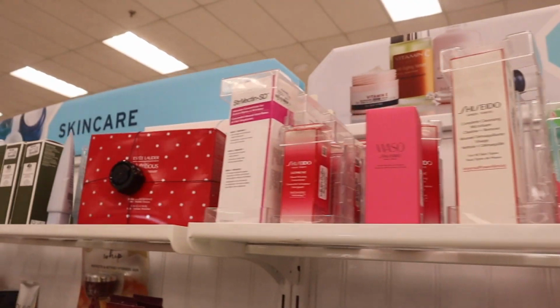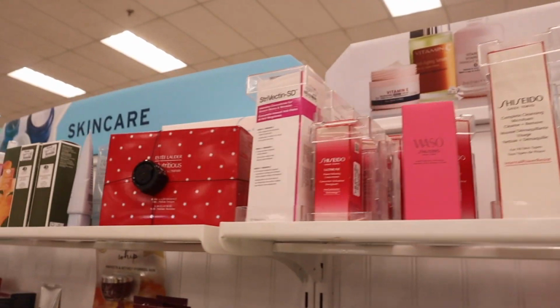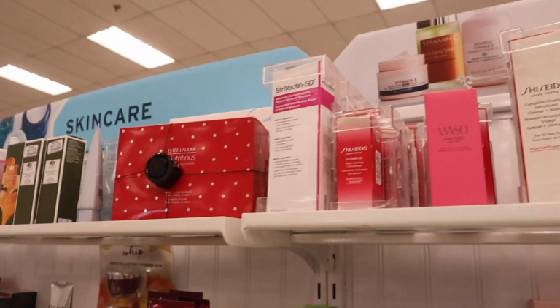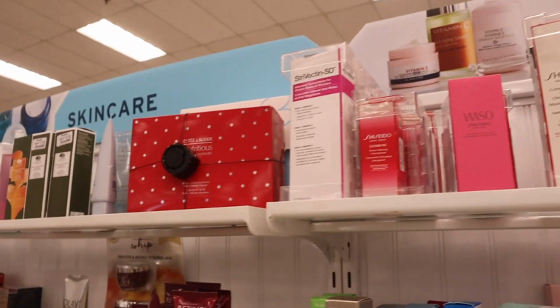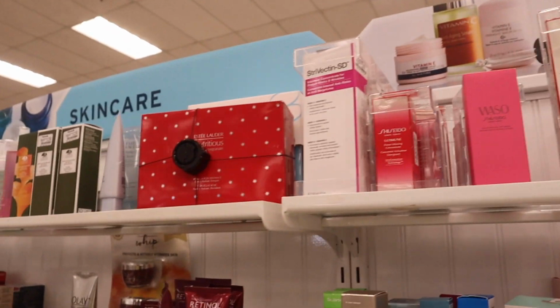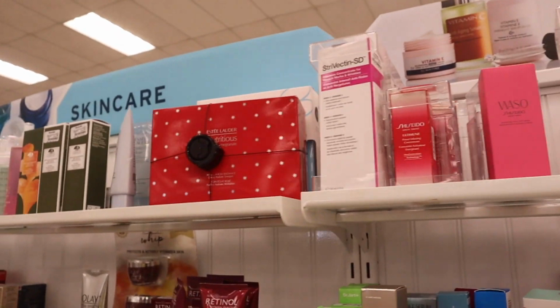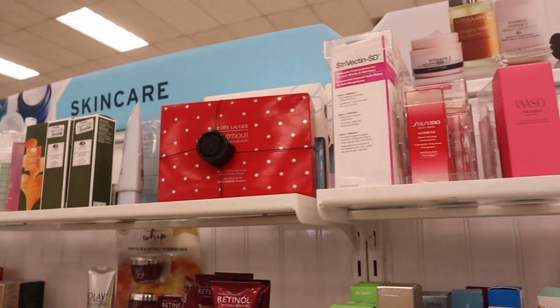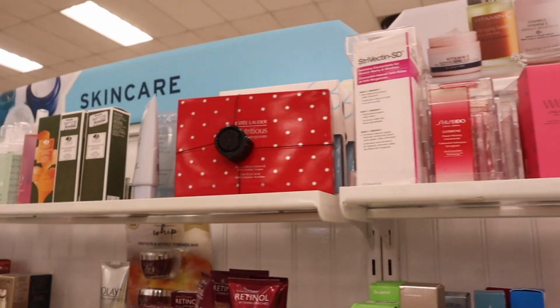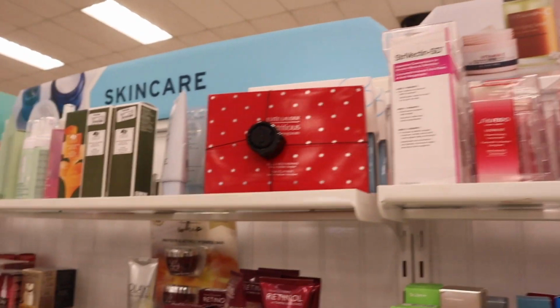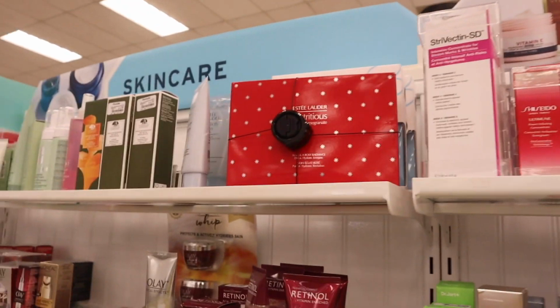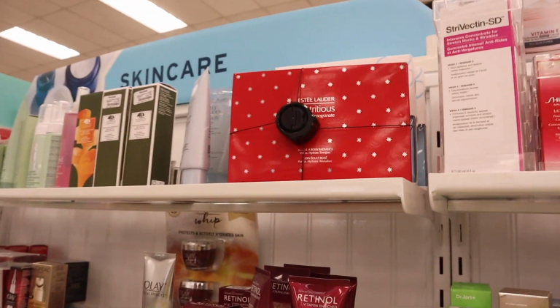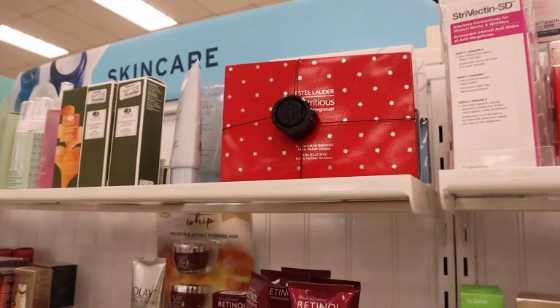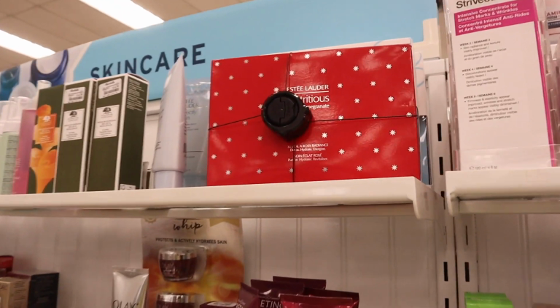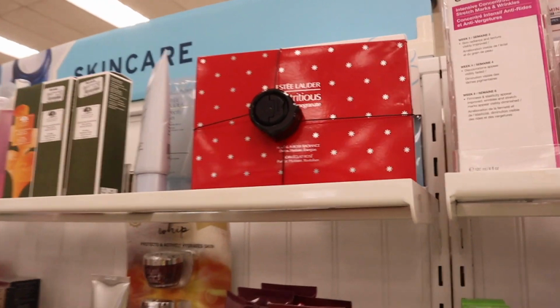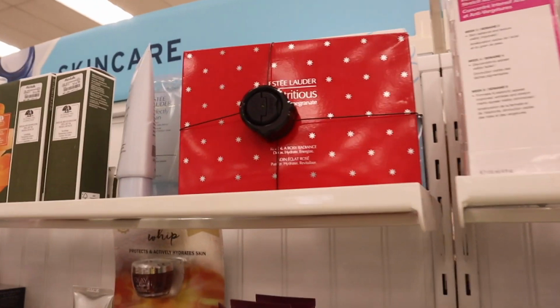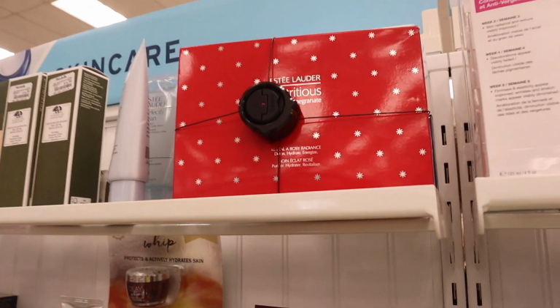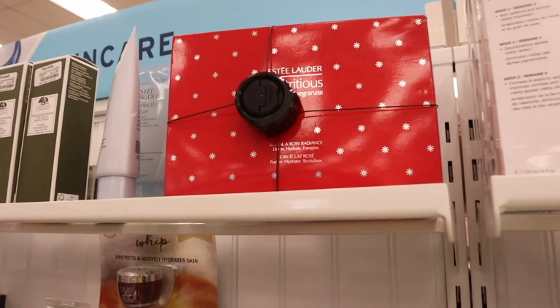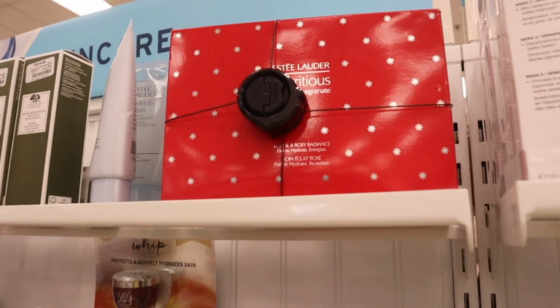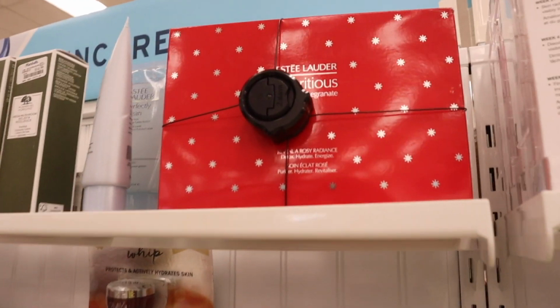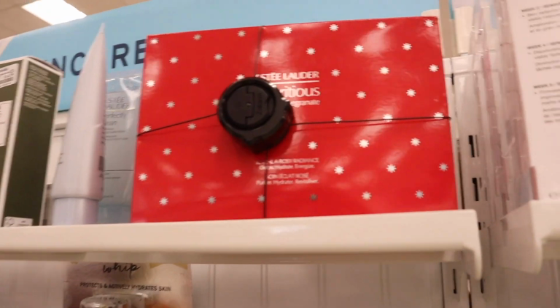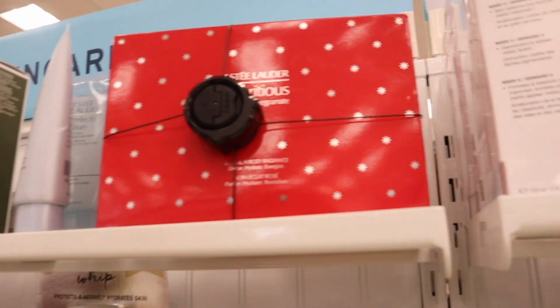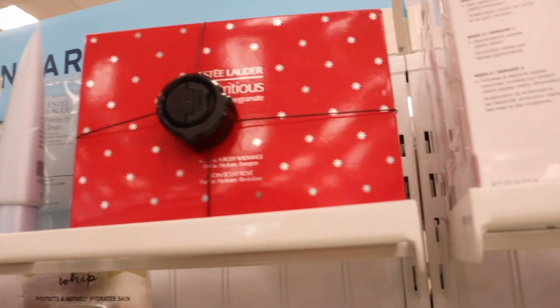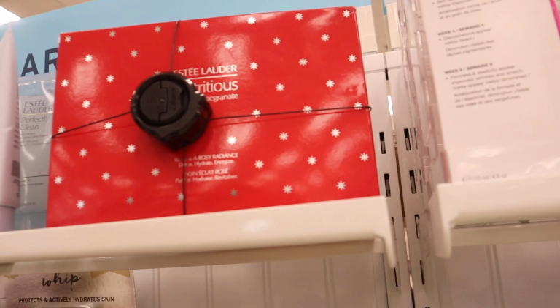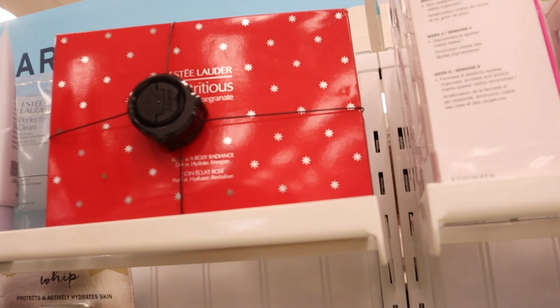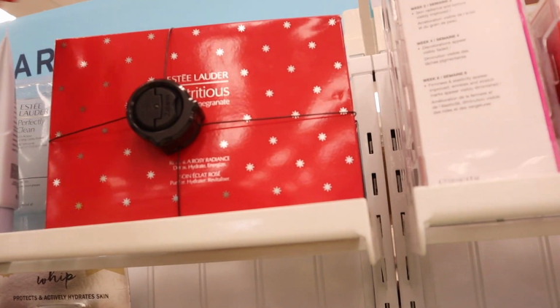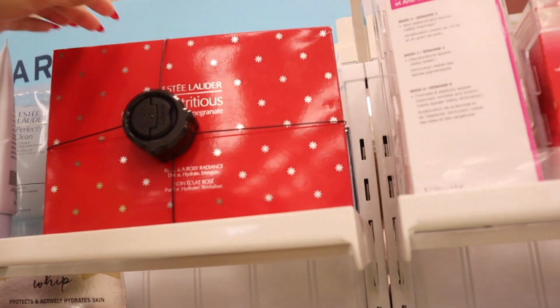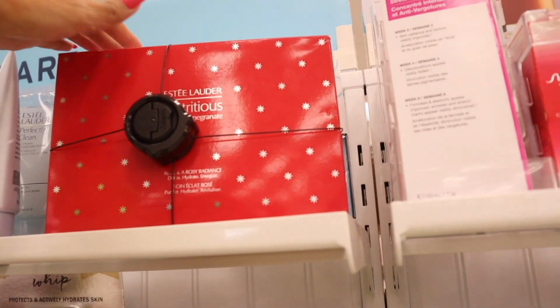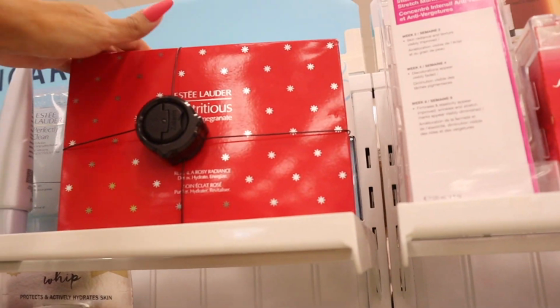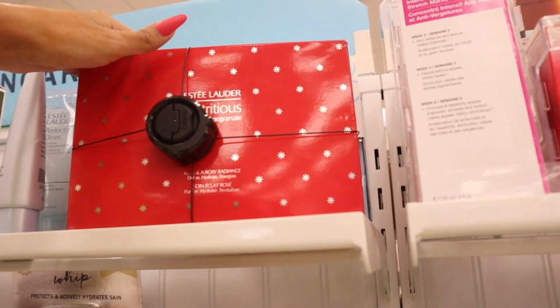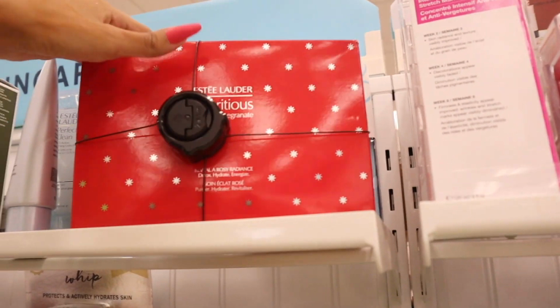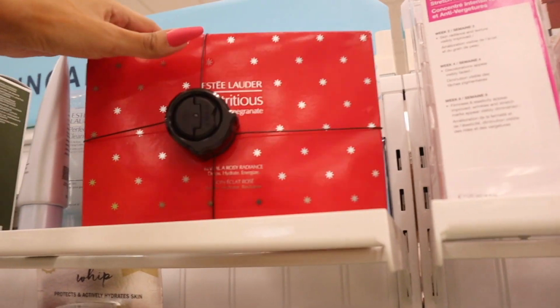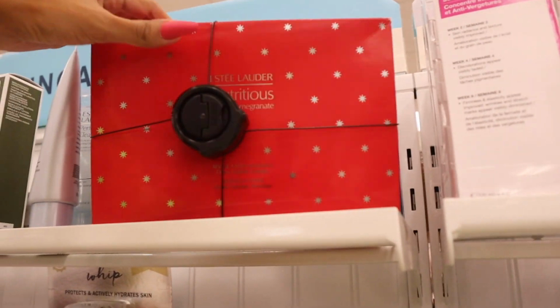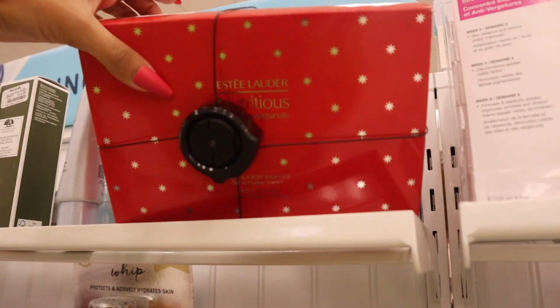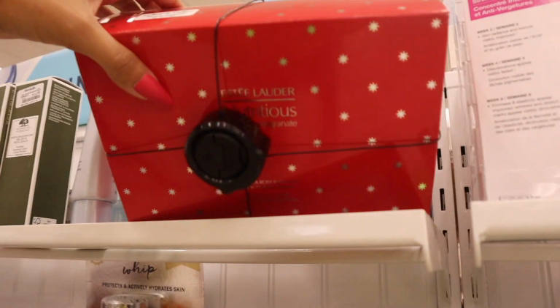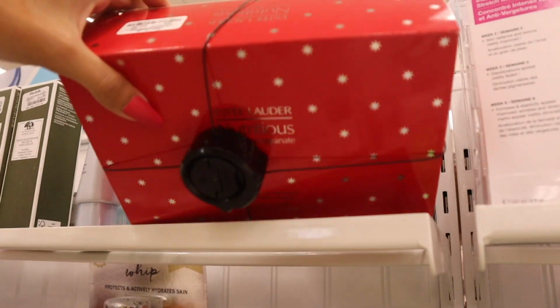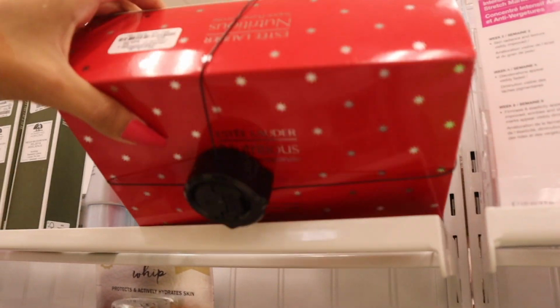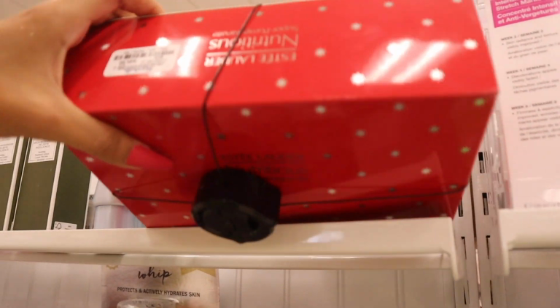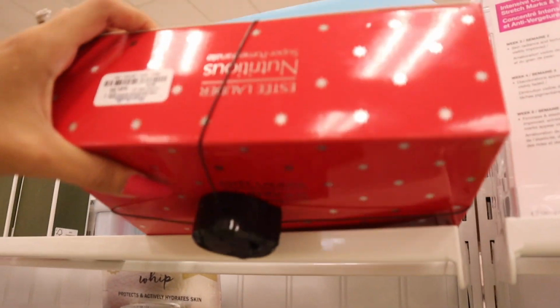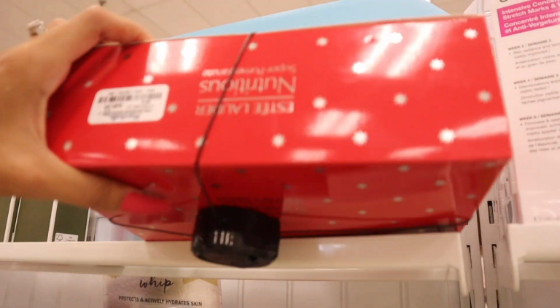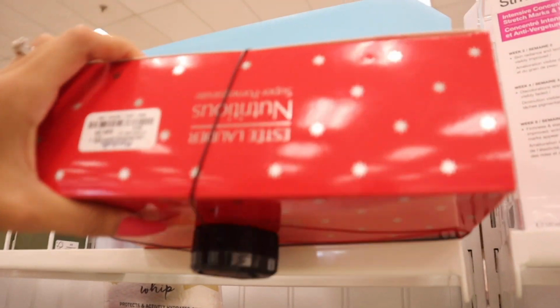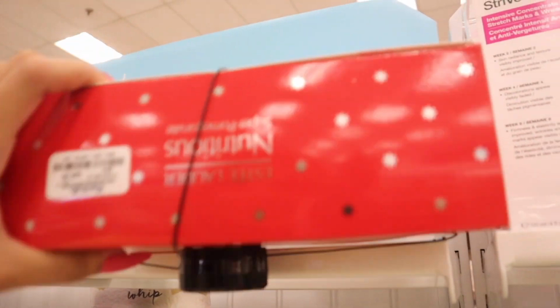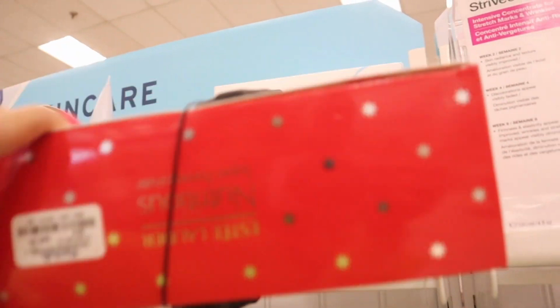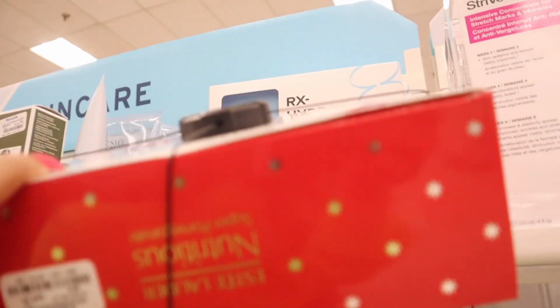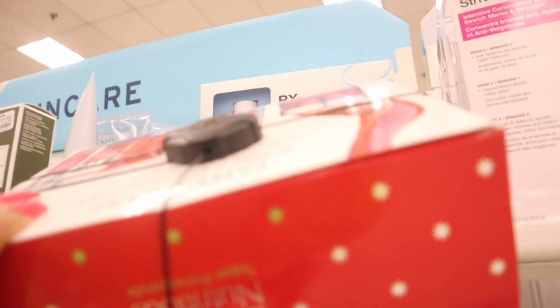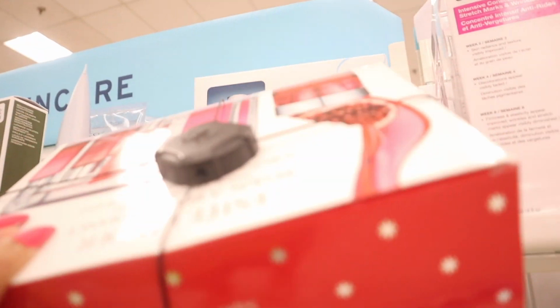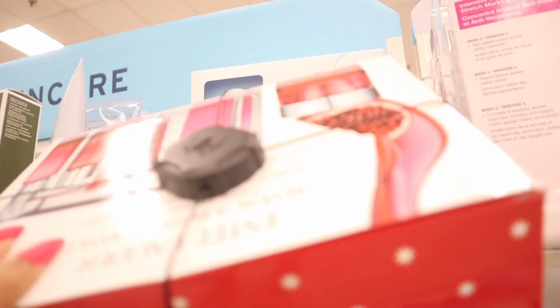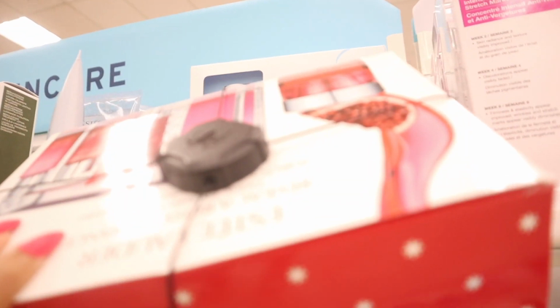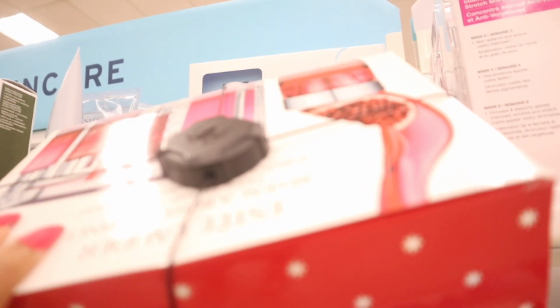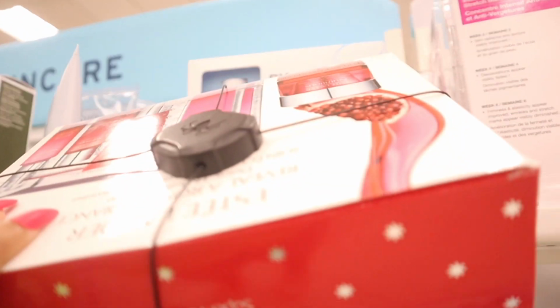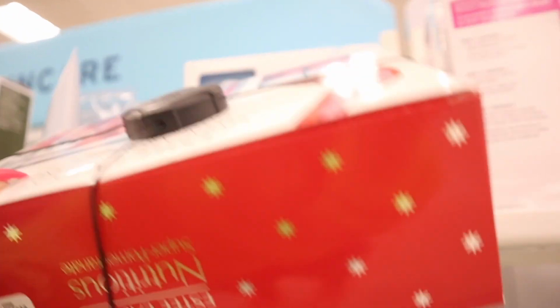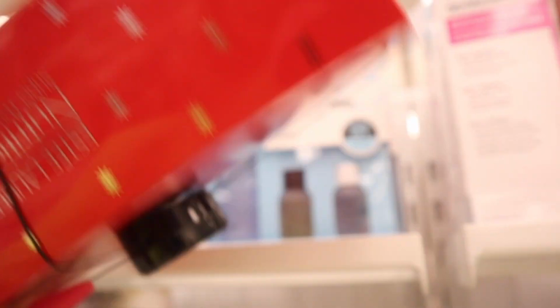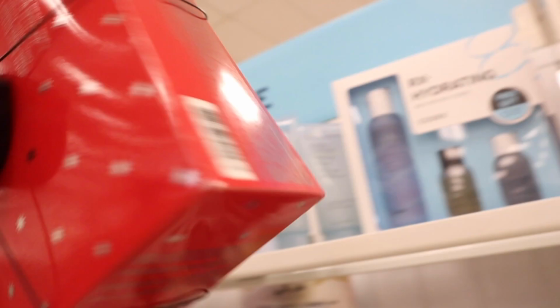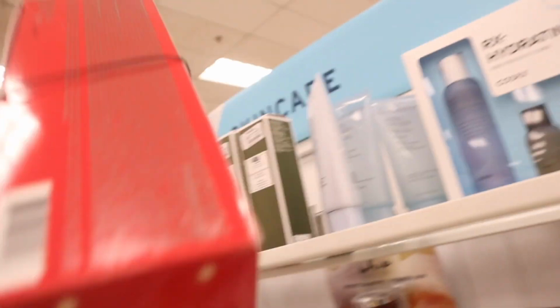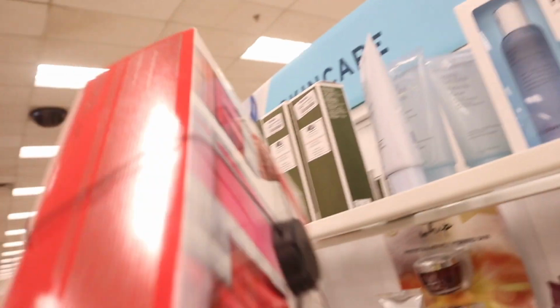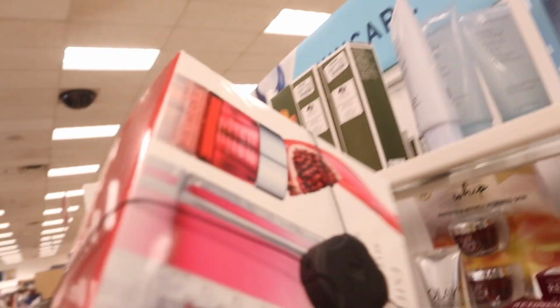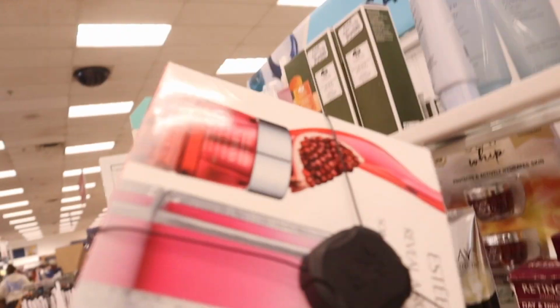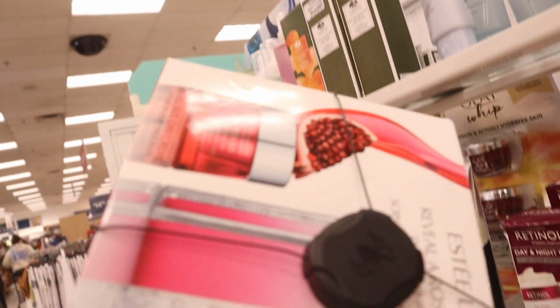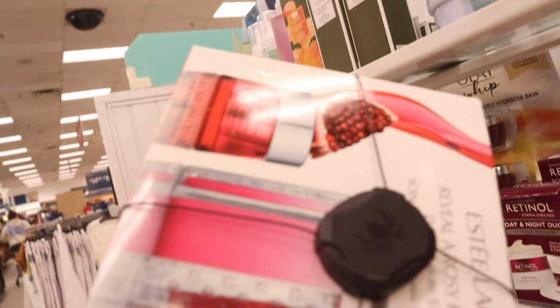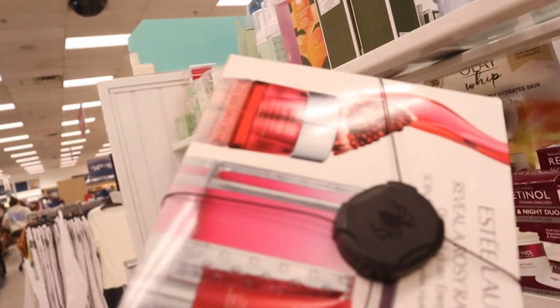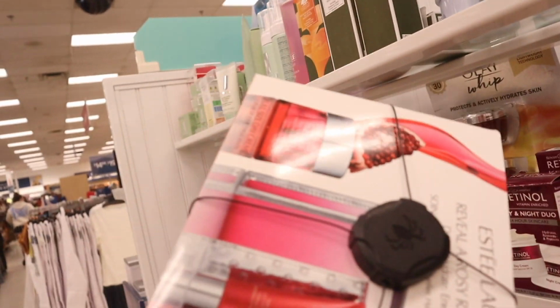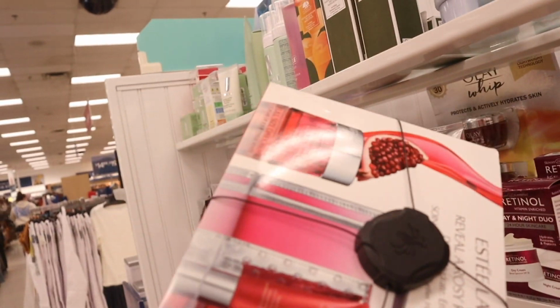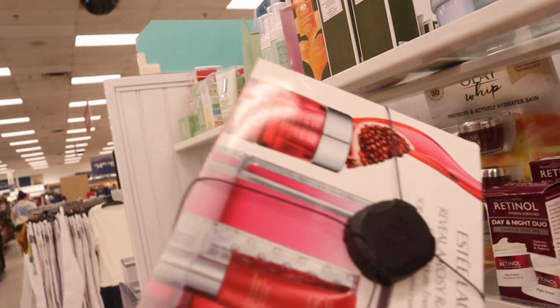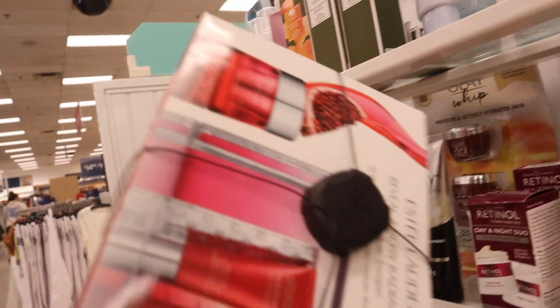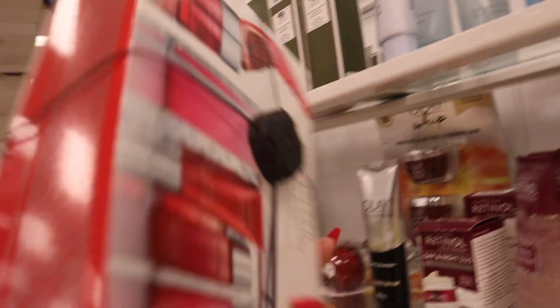A Christmas set is already out — Estee Lauder! So awesome, priced at $50 and you get so much.